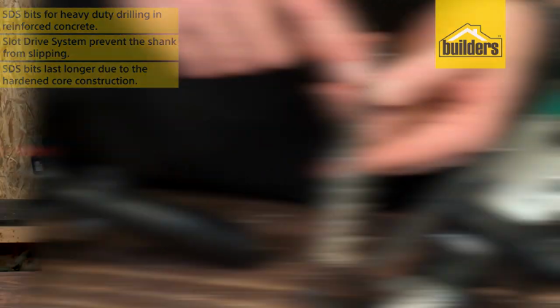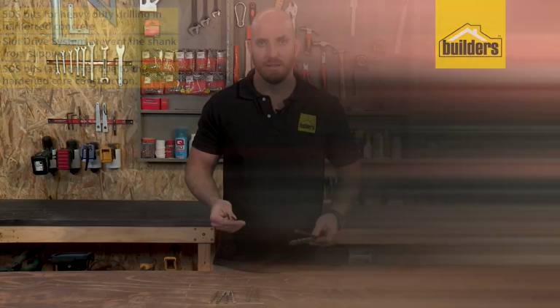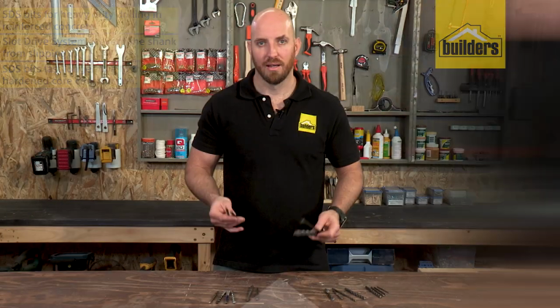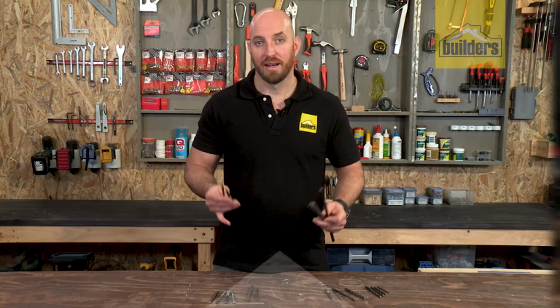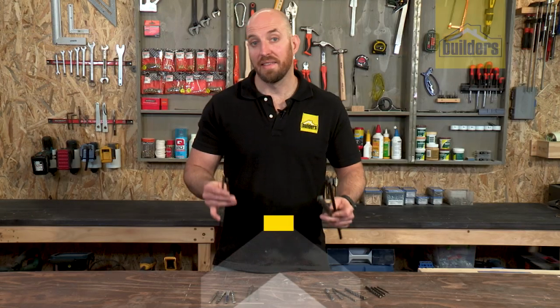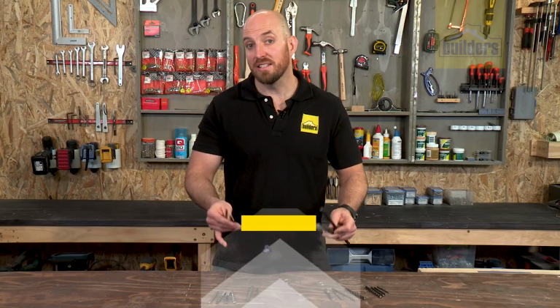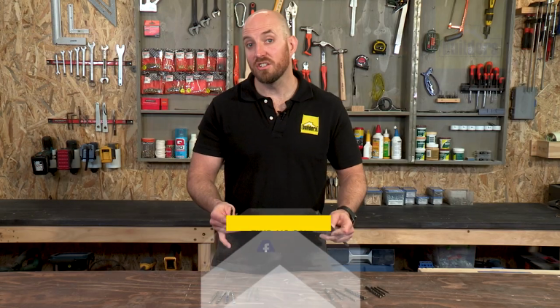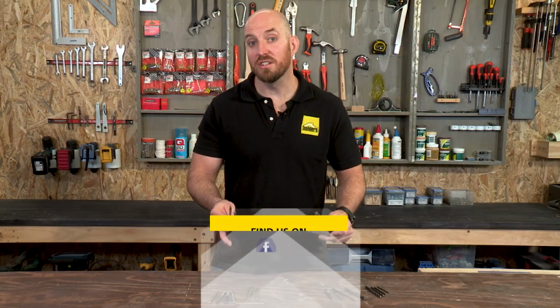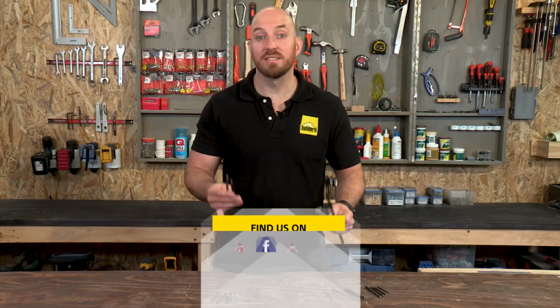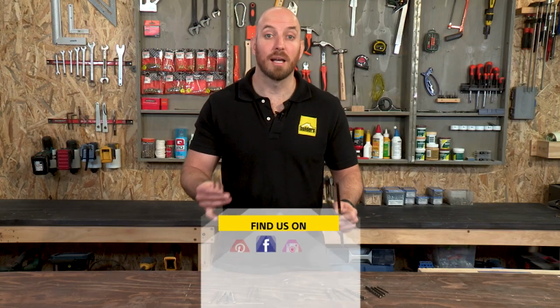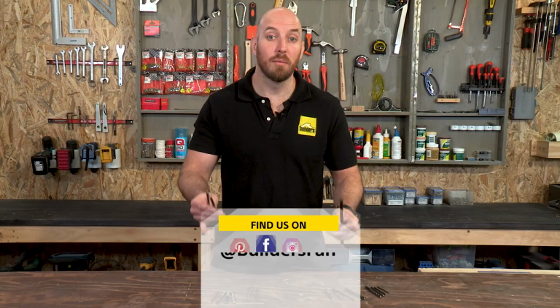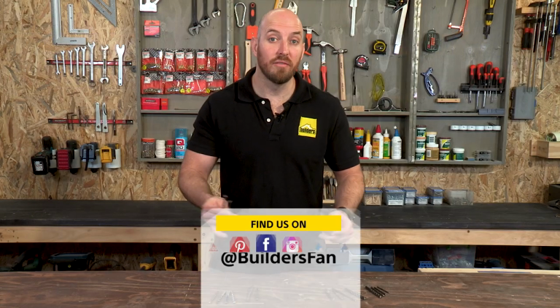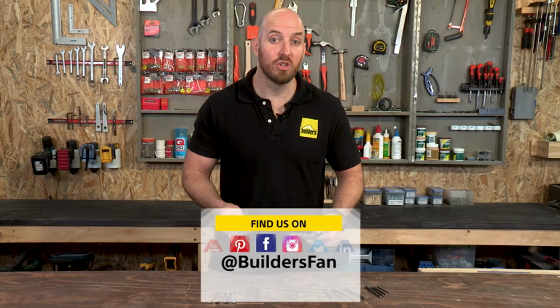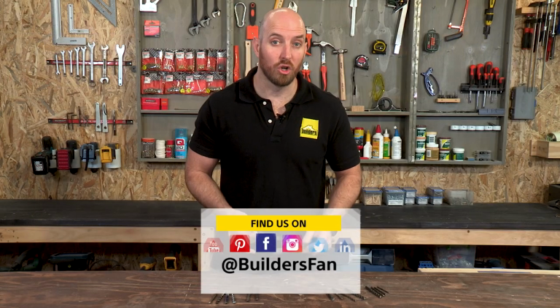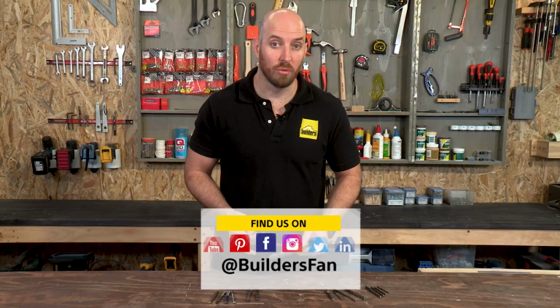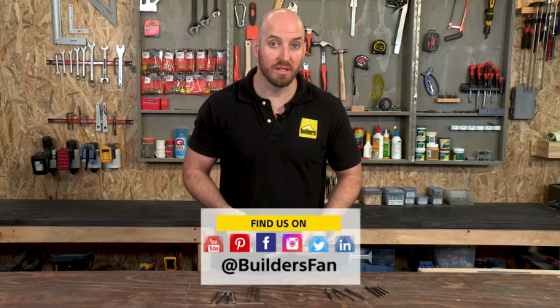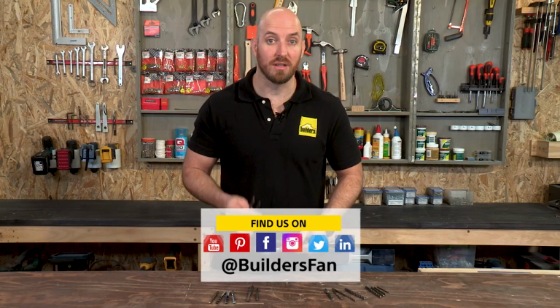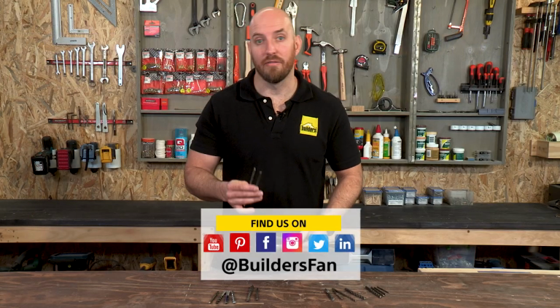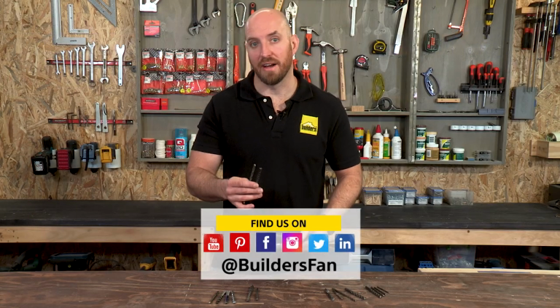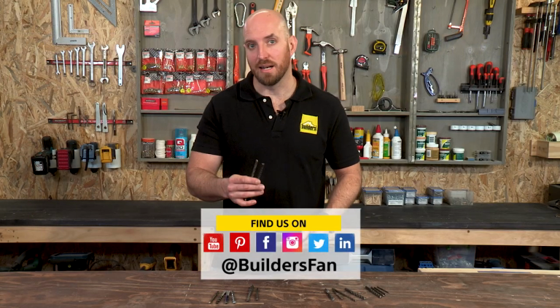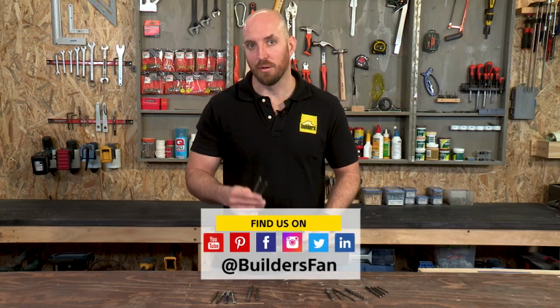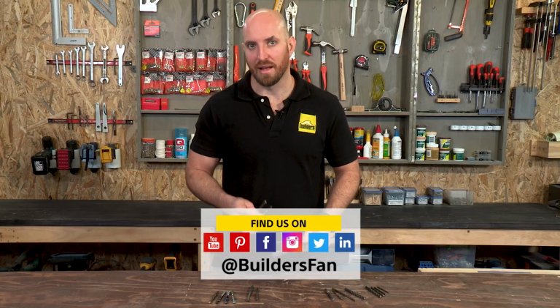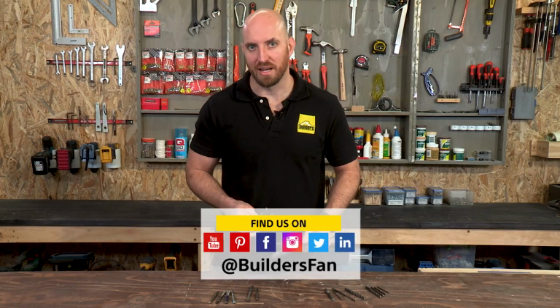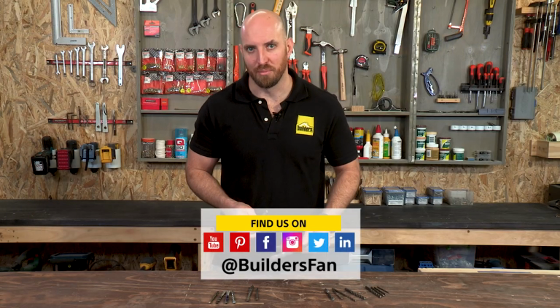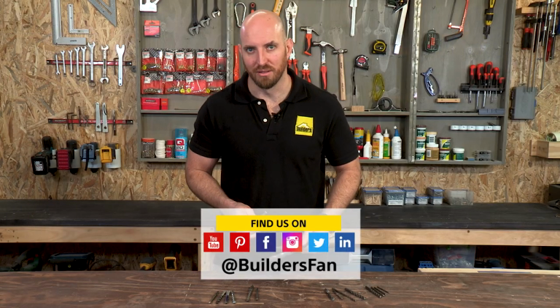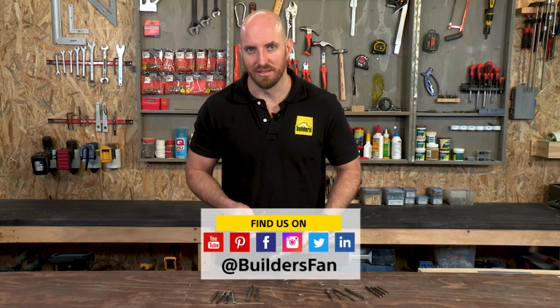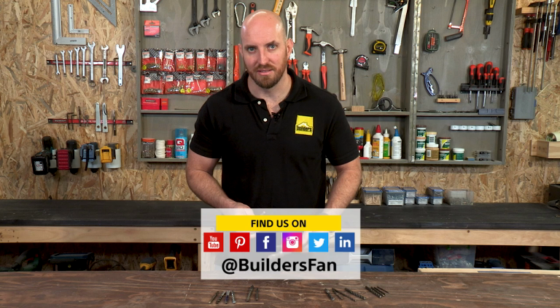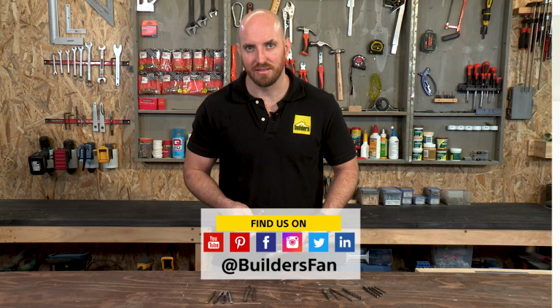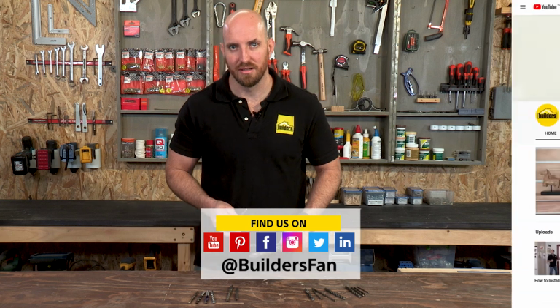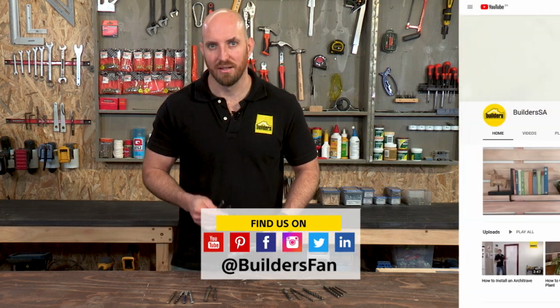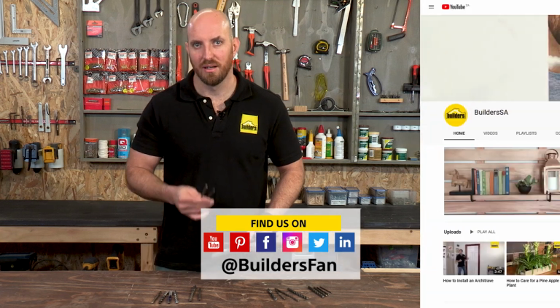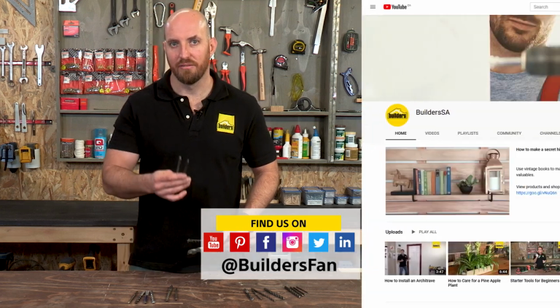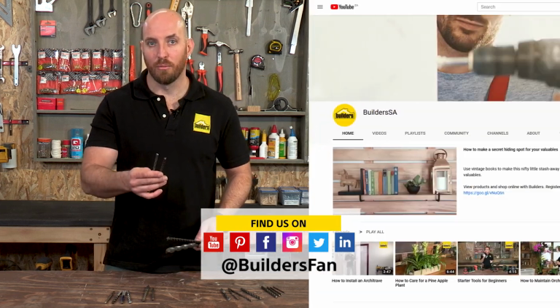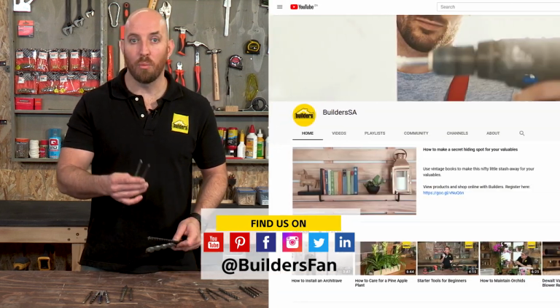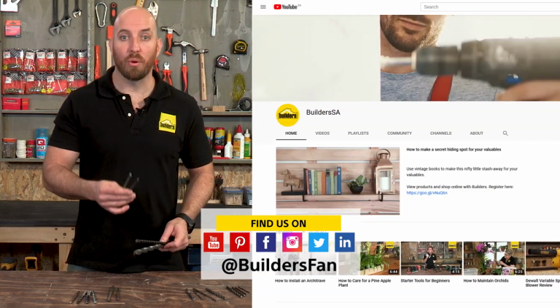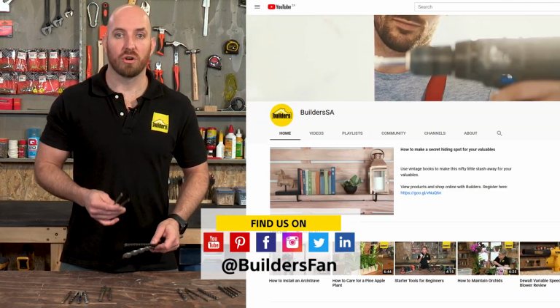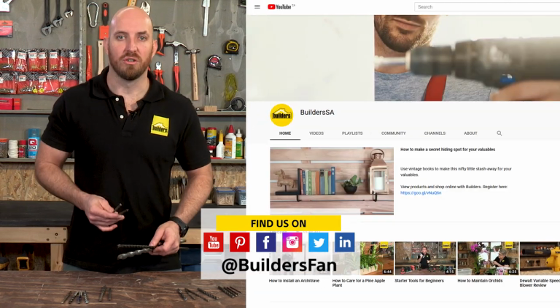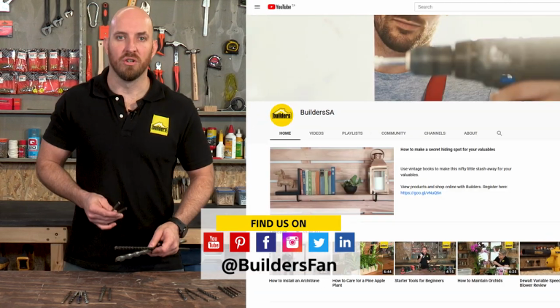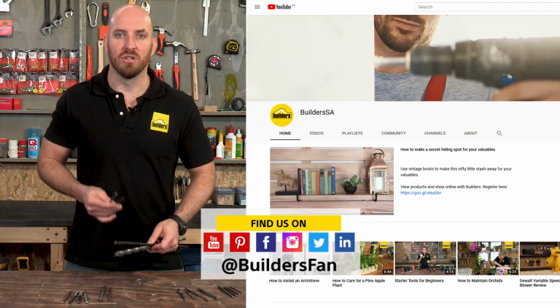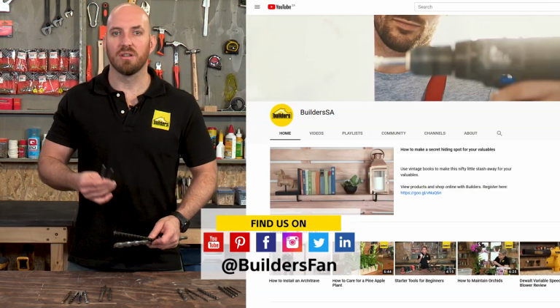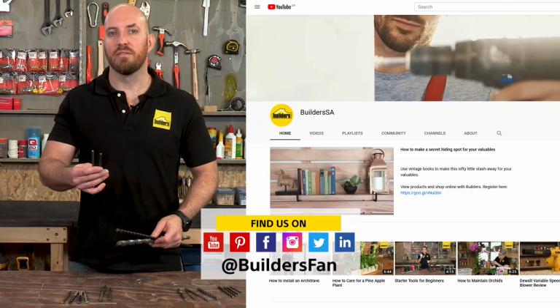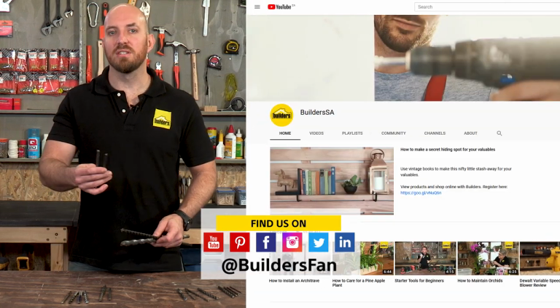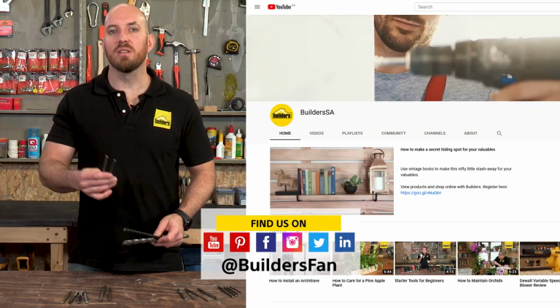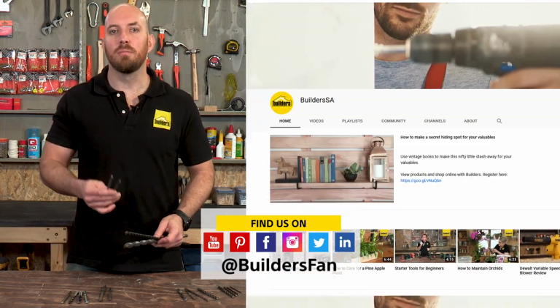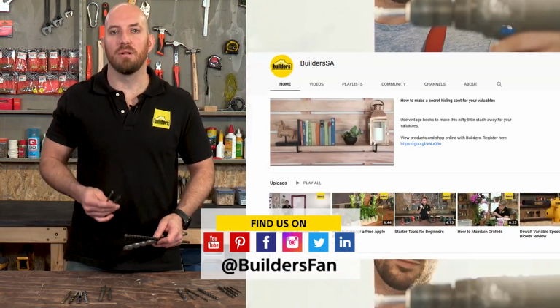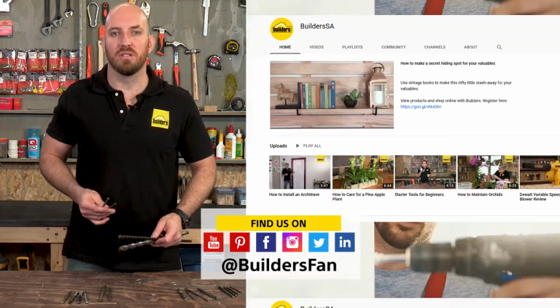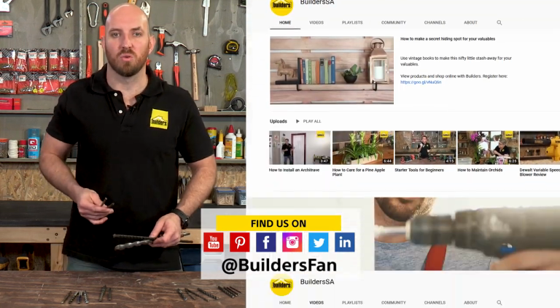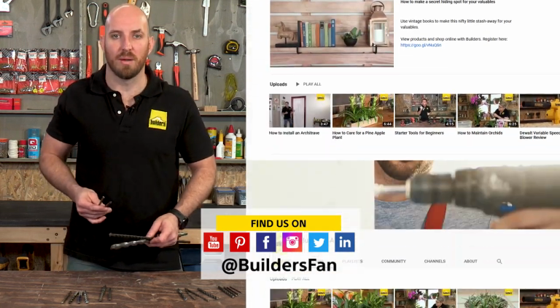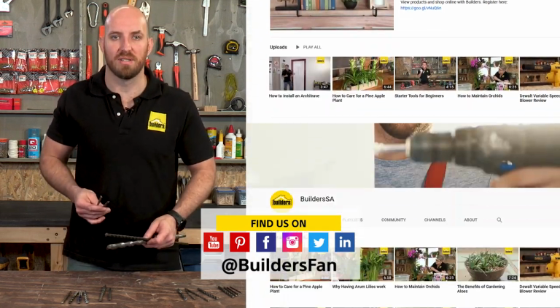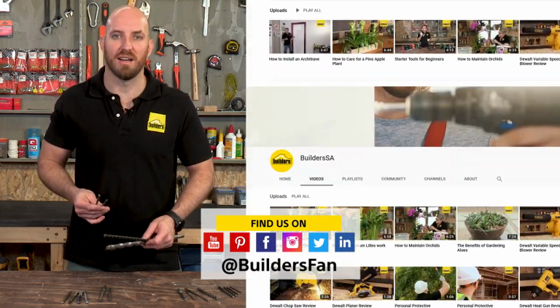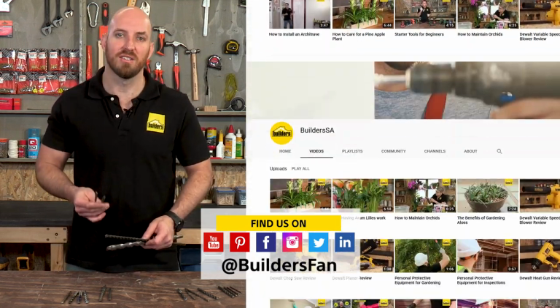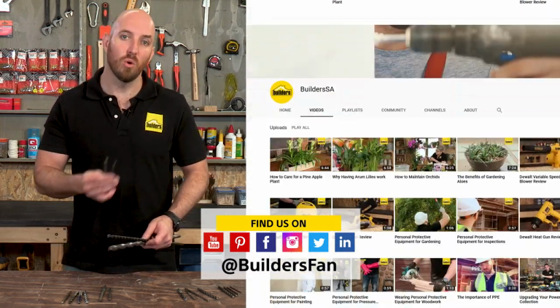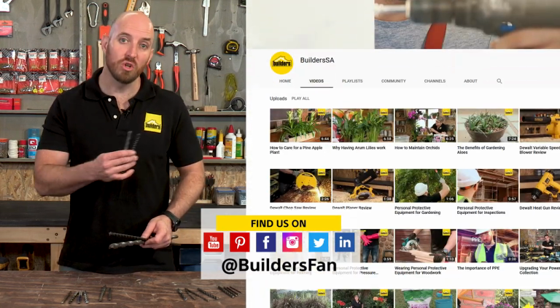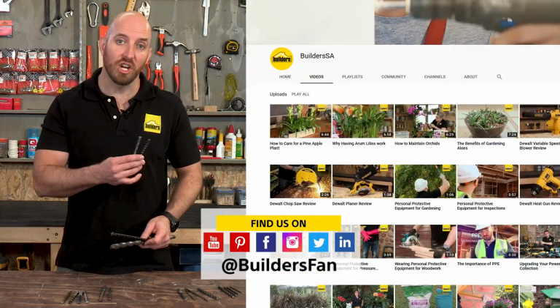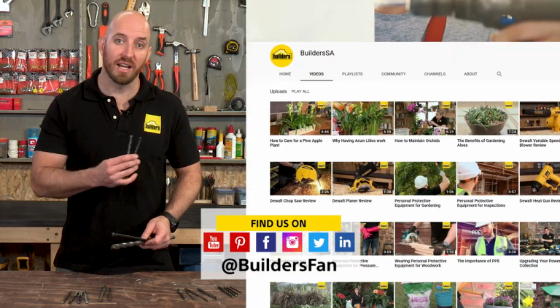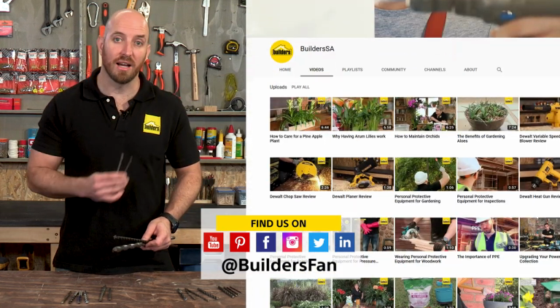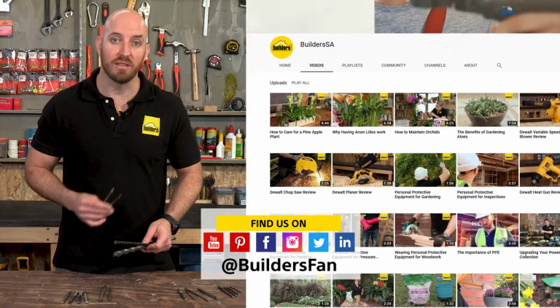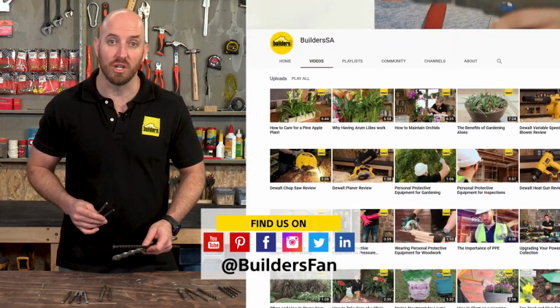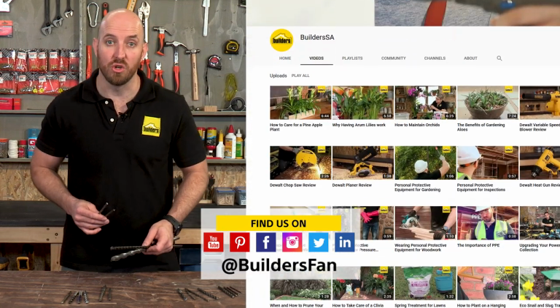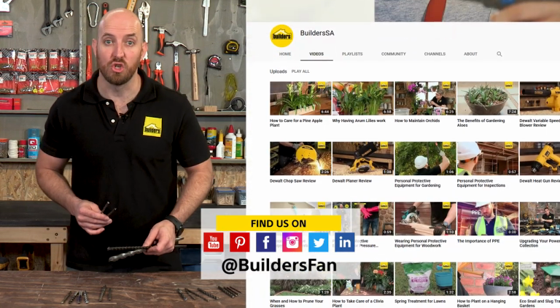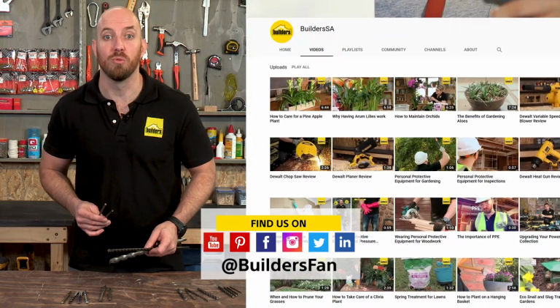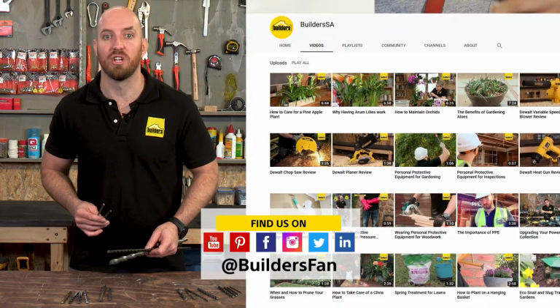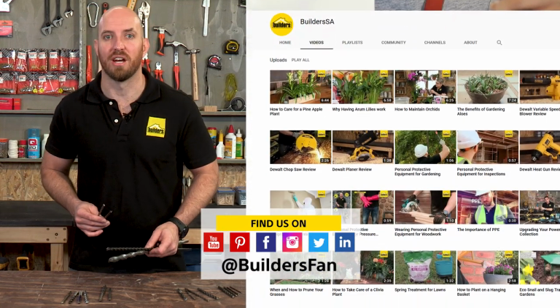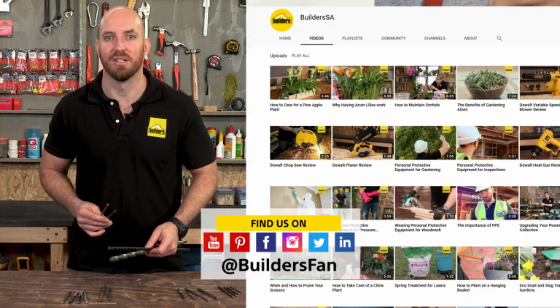These are just some of the drill bits available at Builders. For more product reviews, visit the Builders website or check out the YouTube channel.